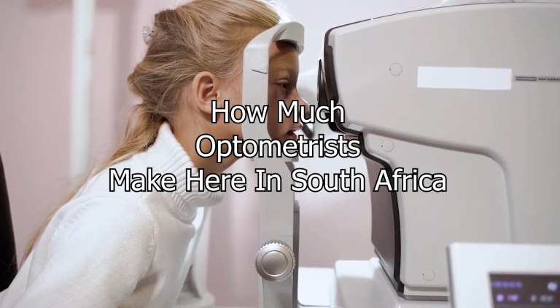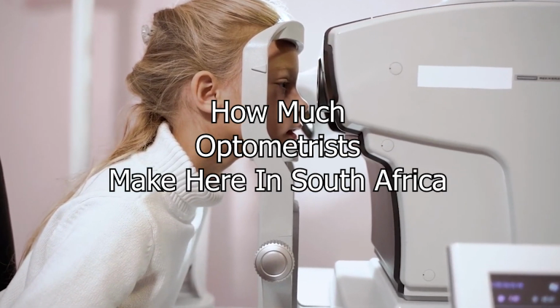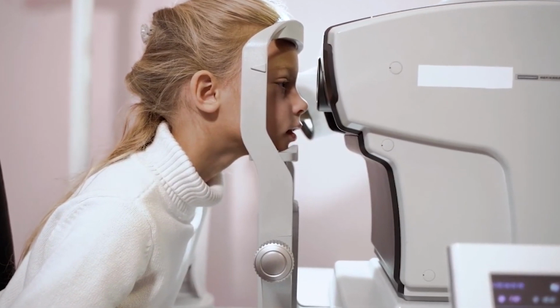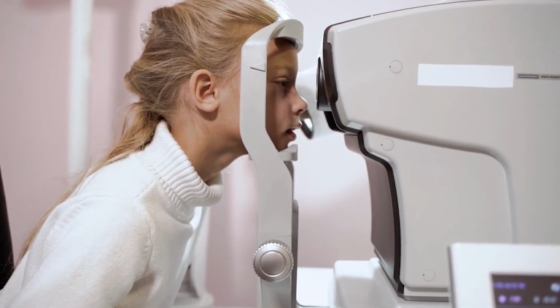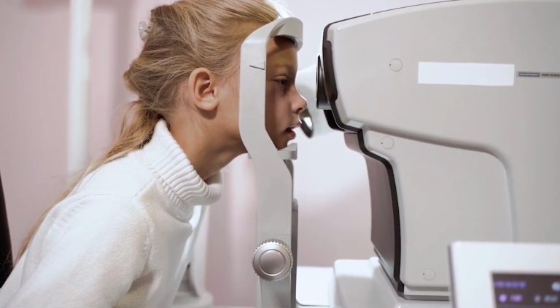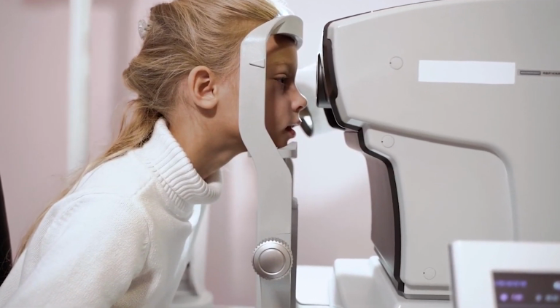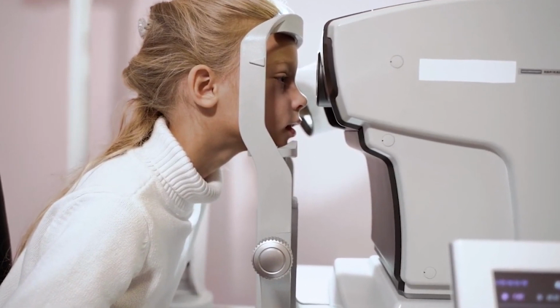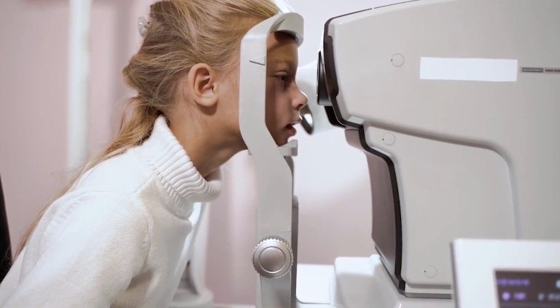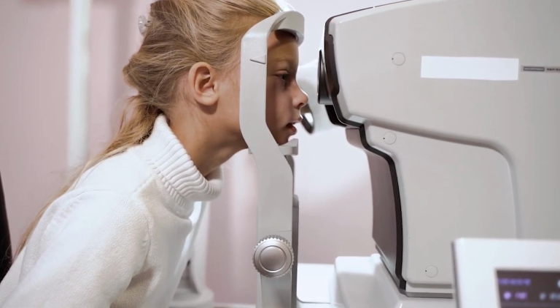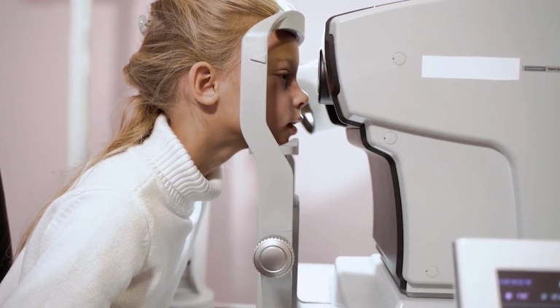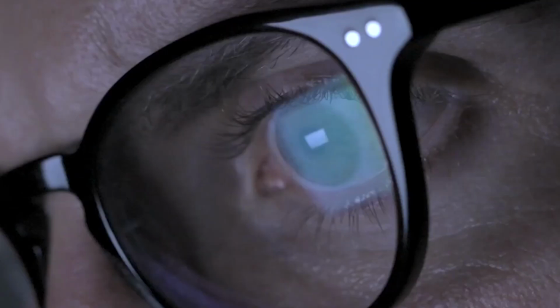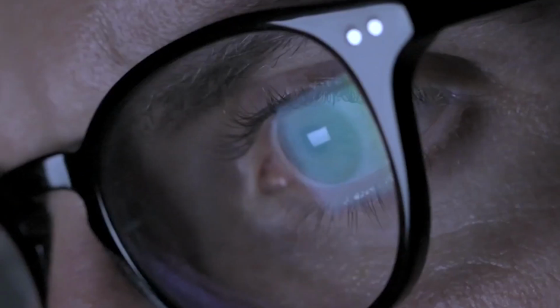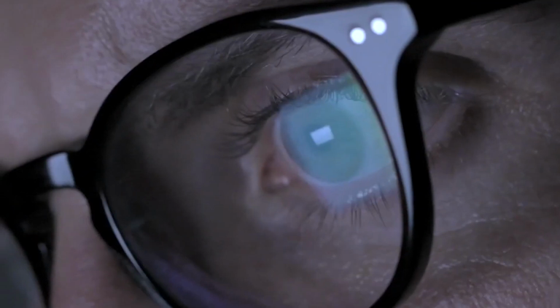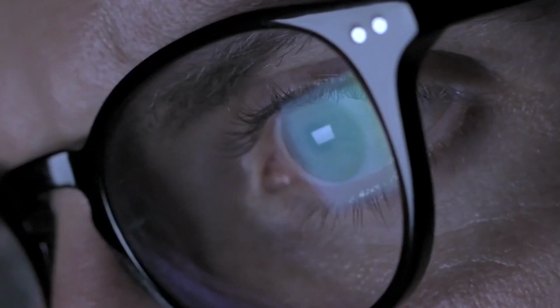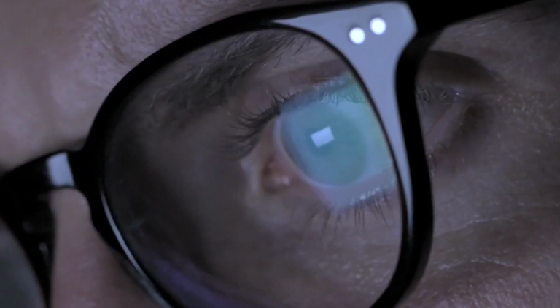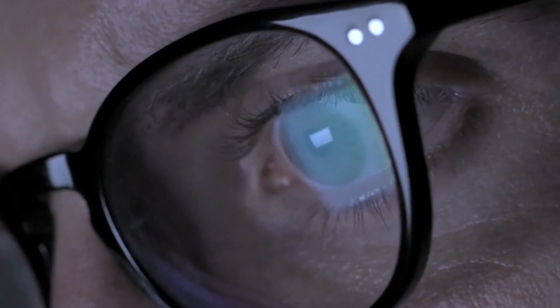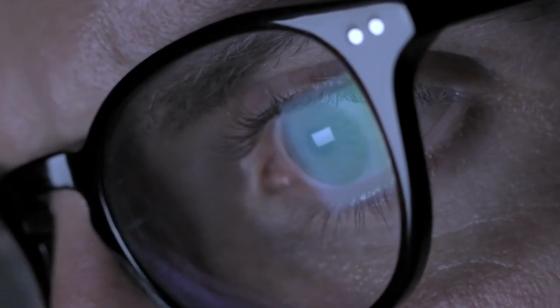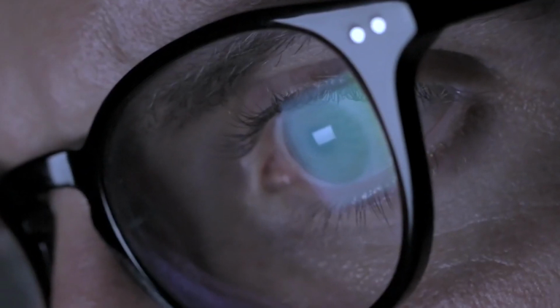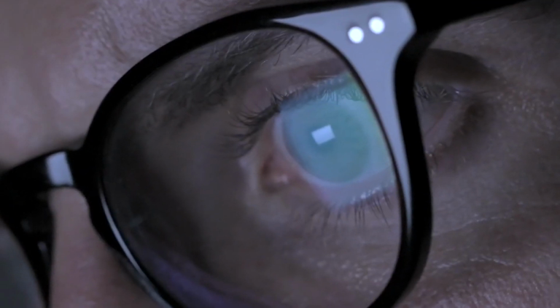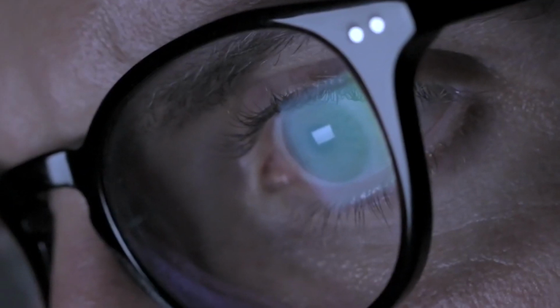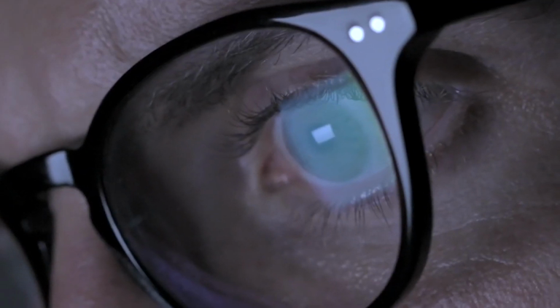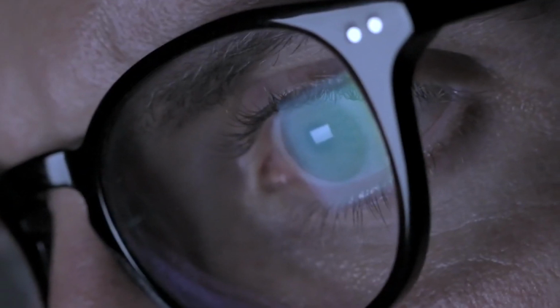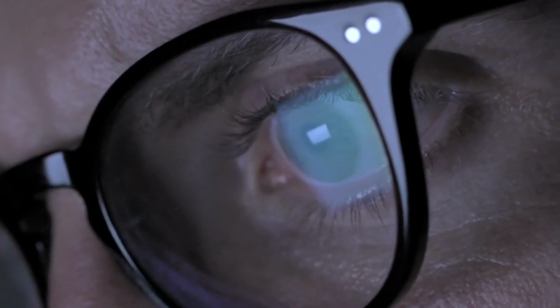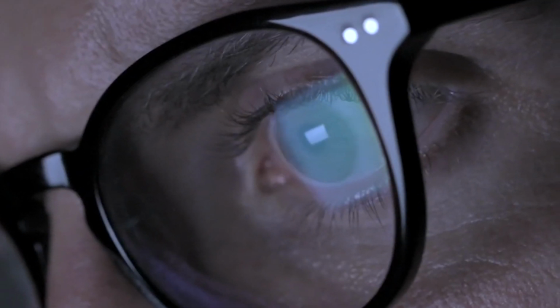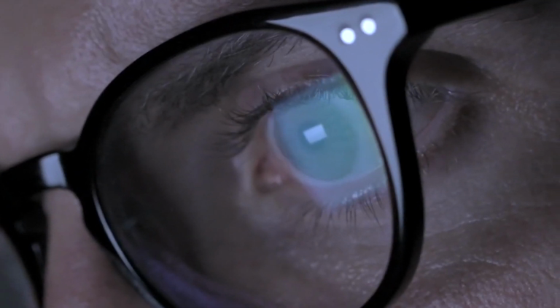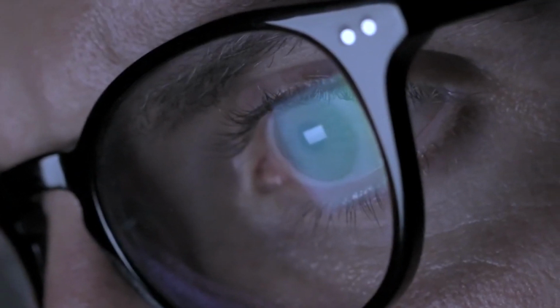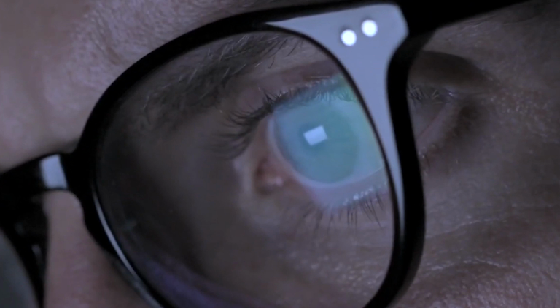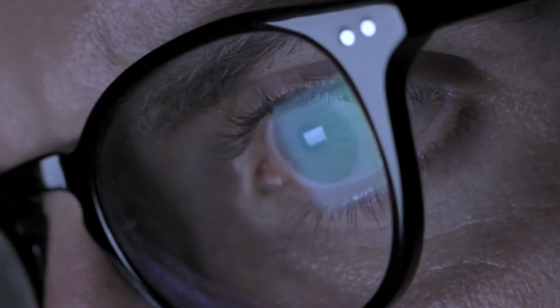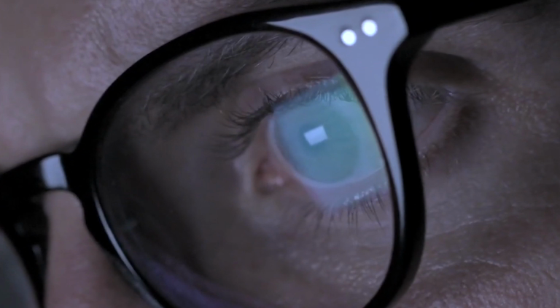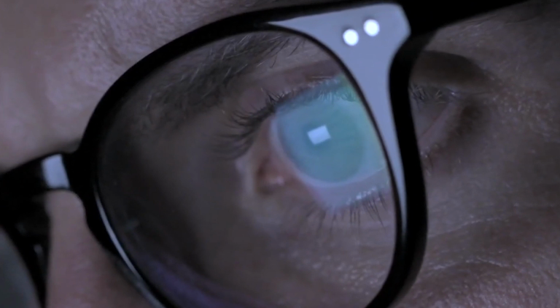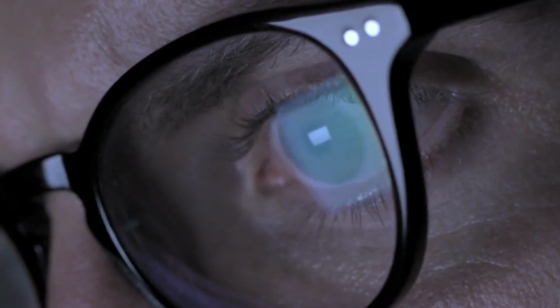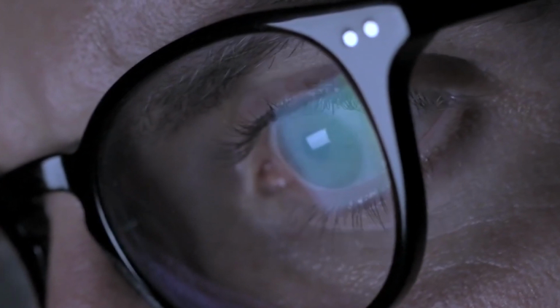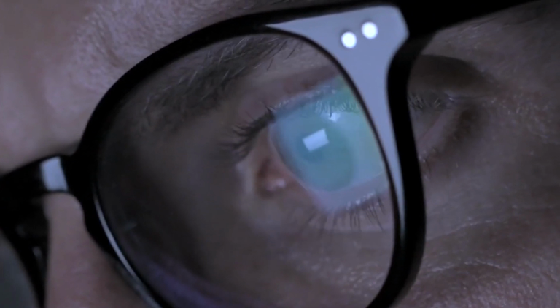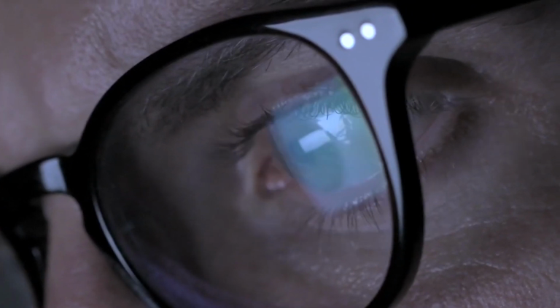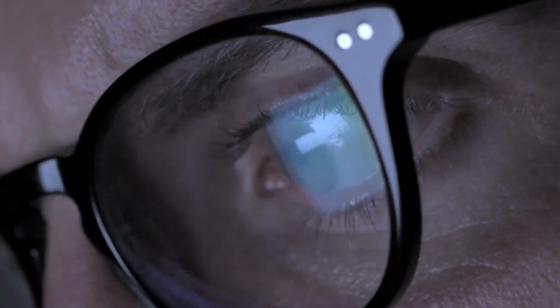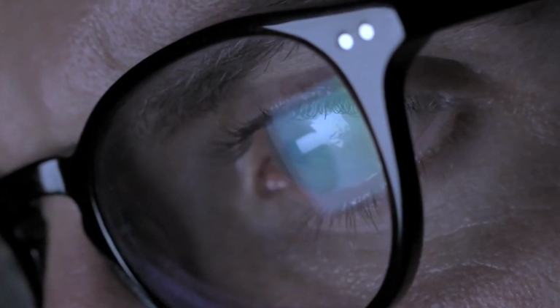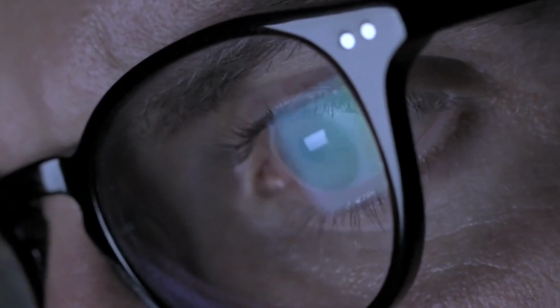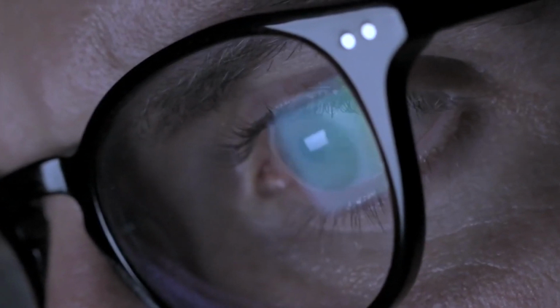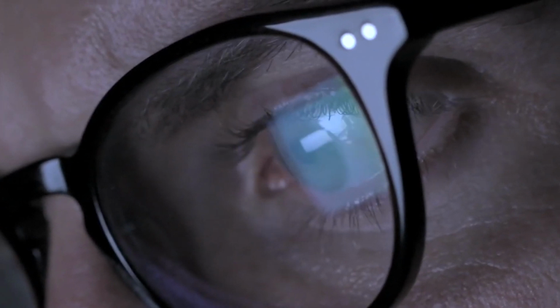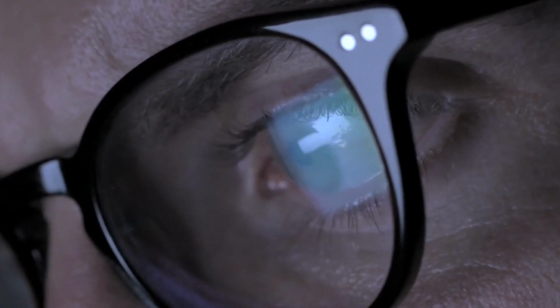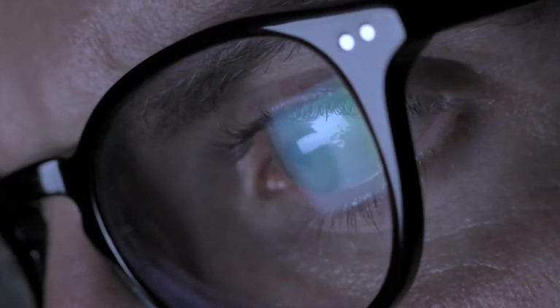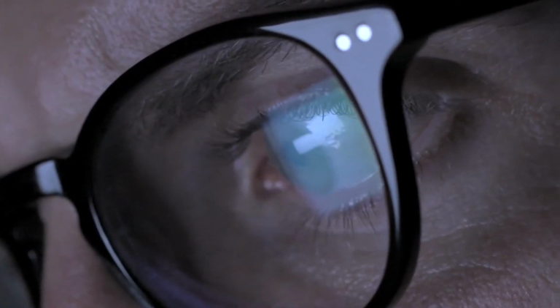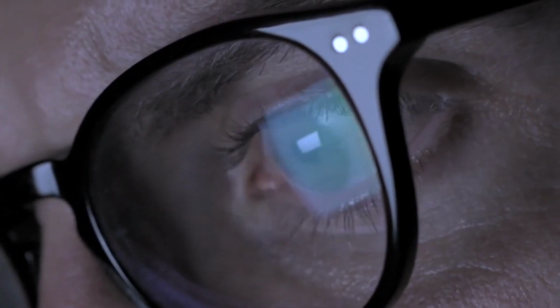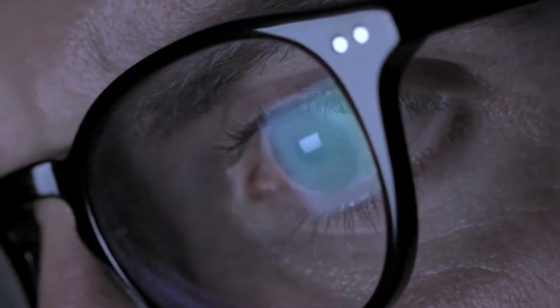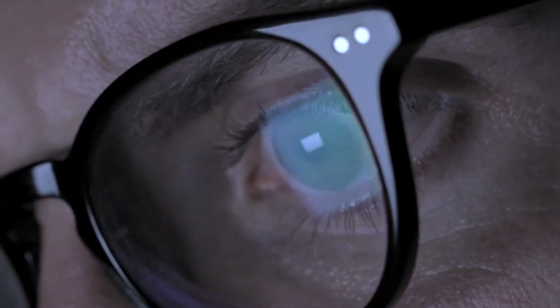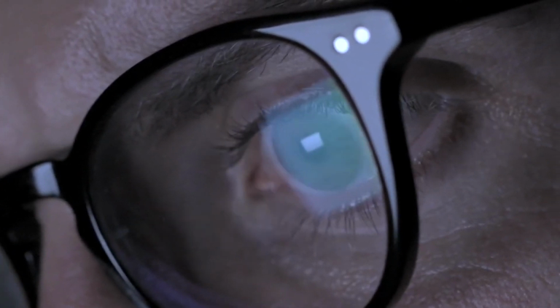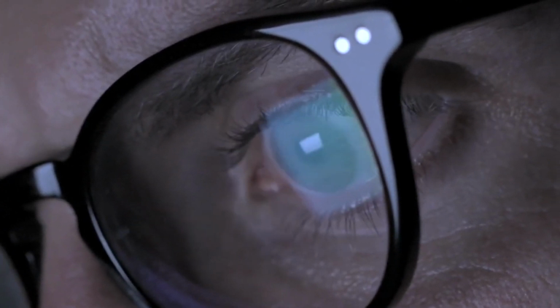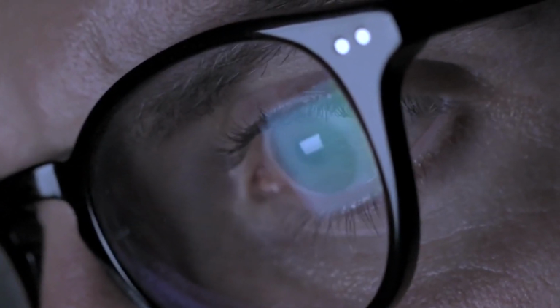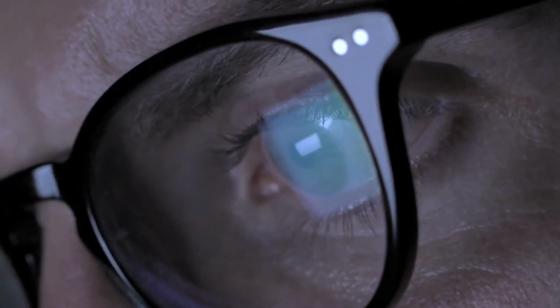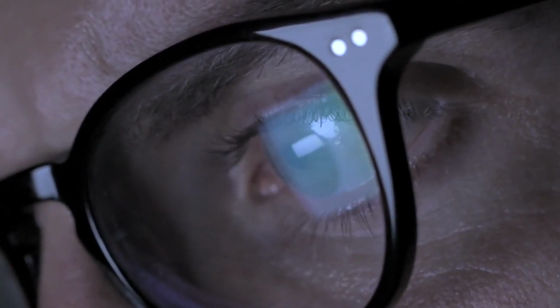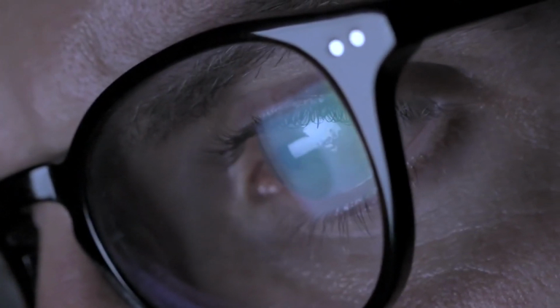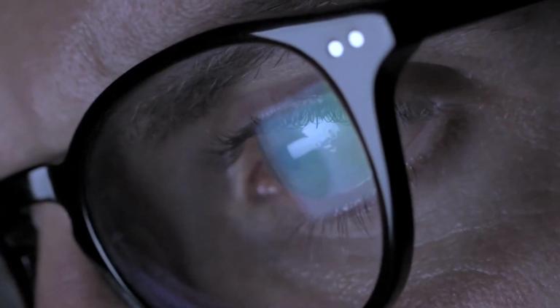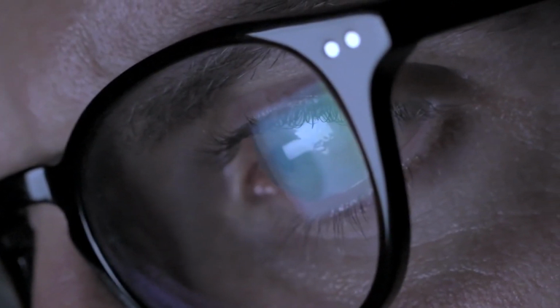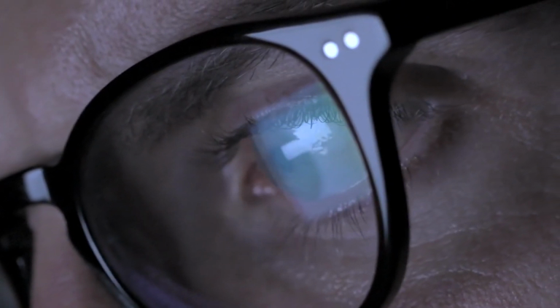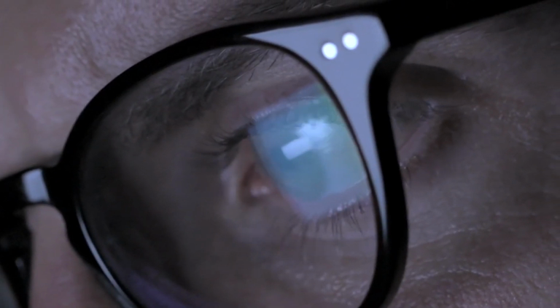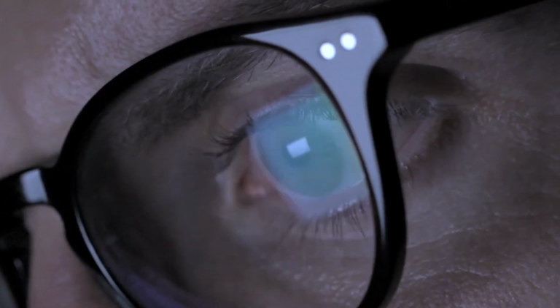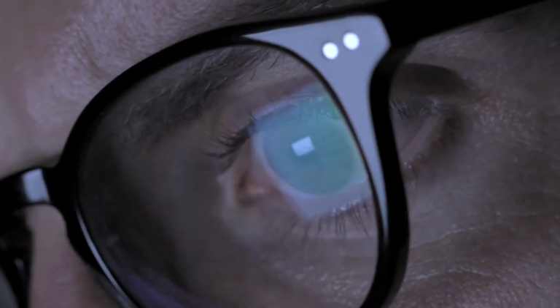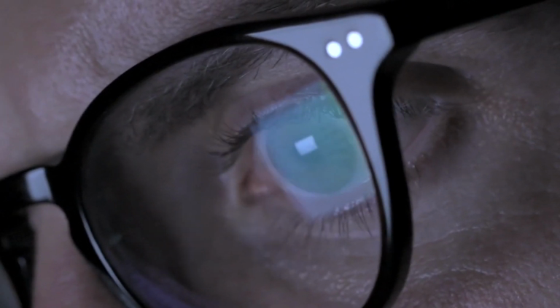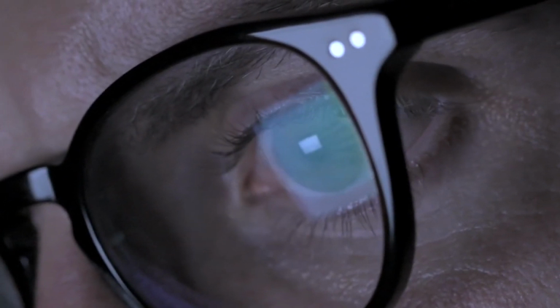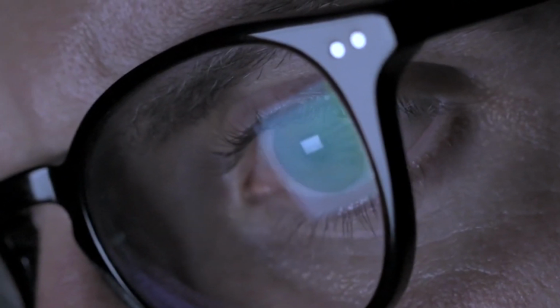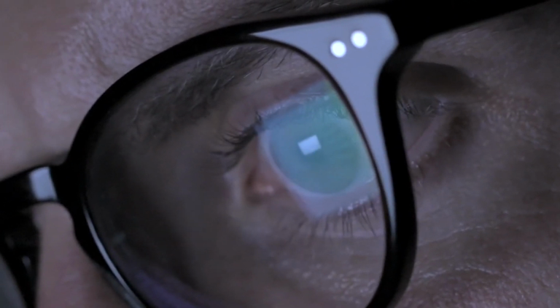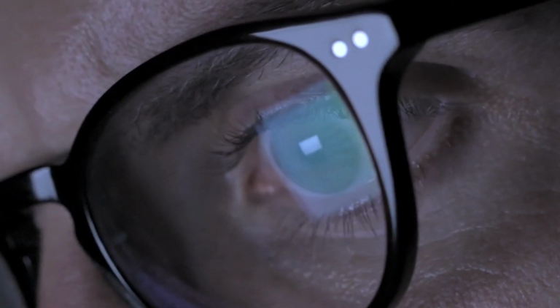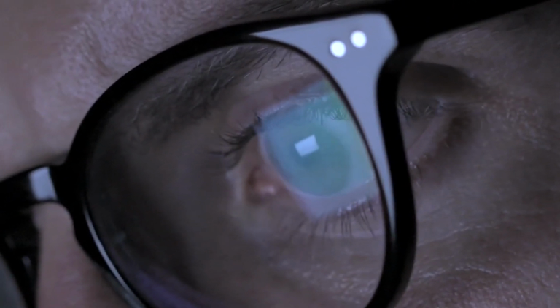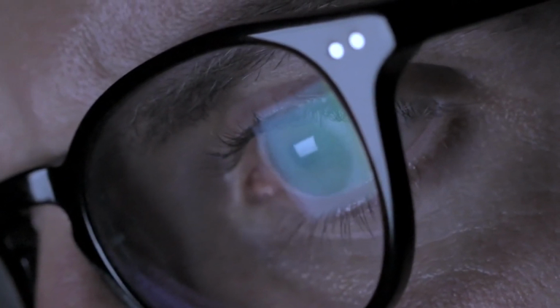Today we're going to be looking at how much optometrists make here in South Africa. I recently made a video explaining how you can become an optometrist in South Africa, so I'll link that video at the end of this one and in the description below.